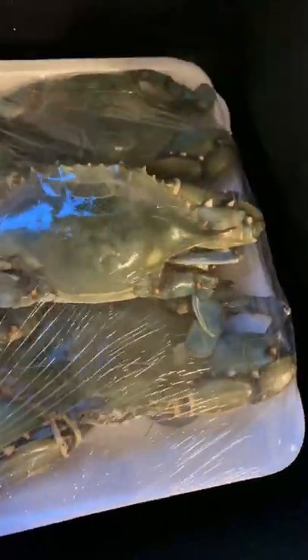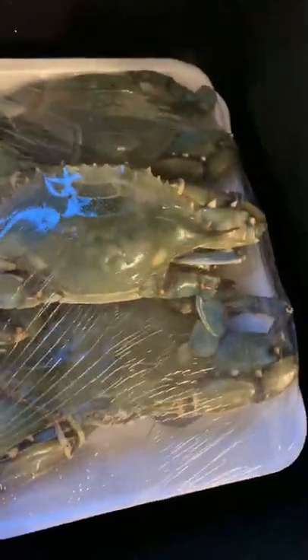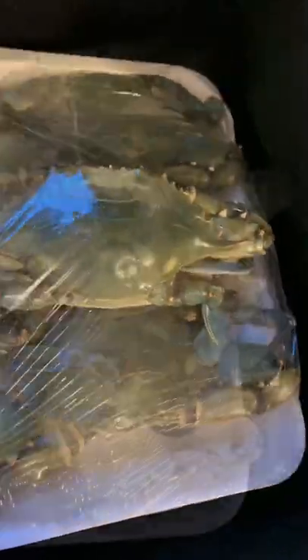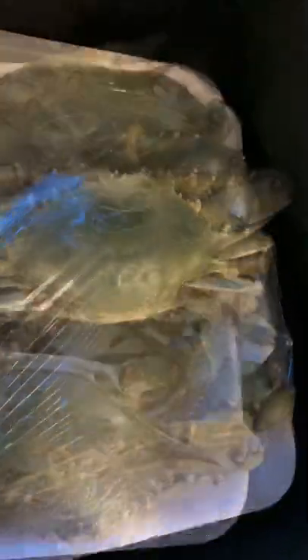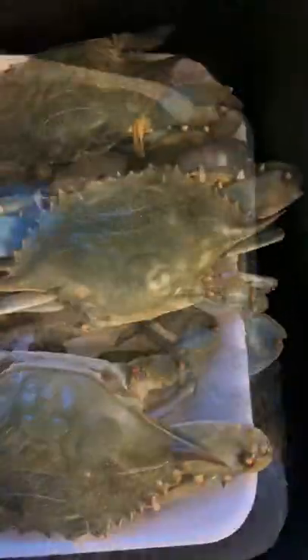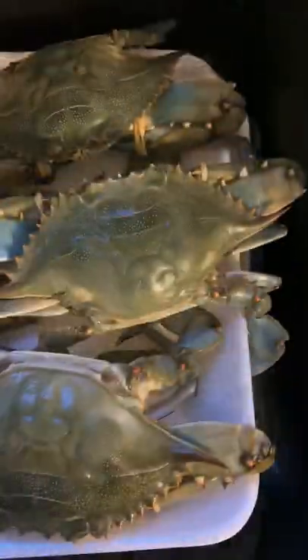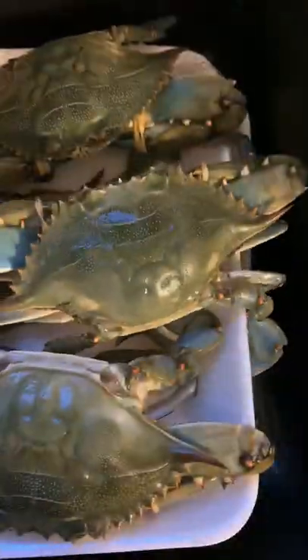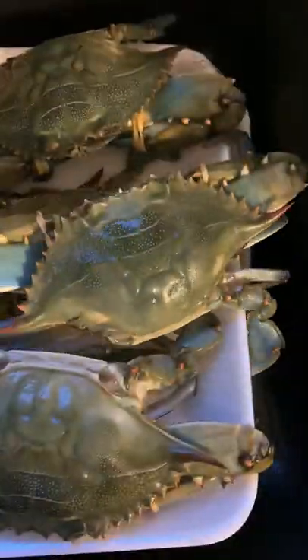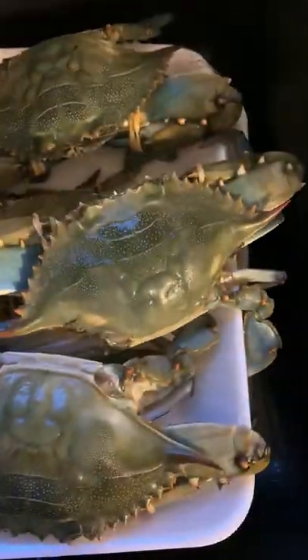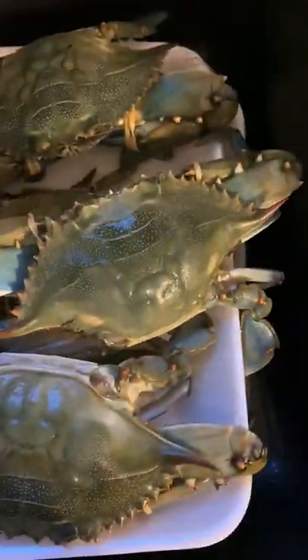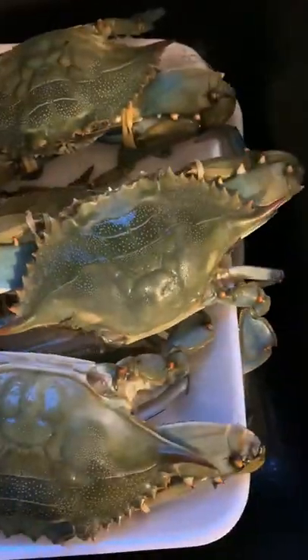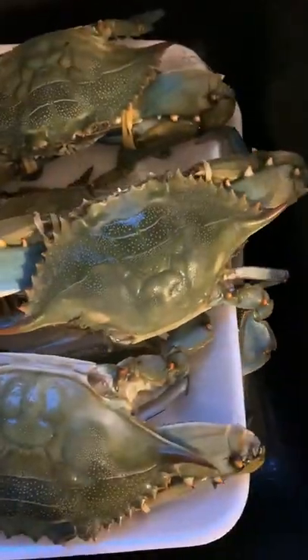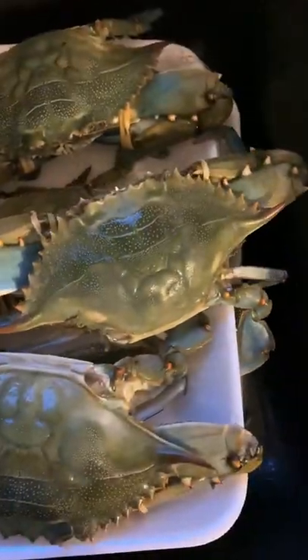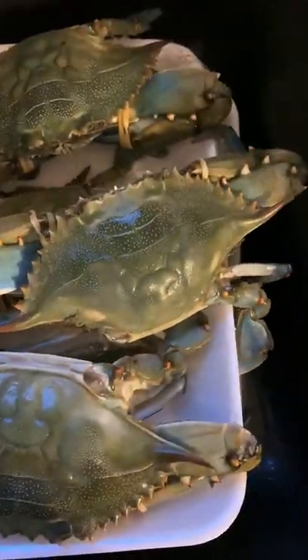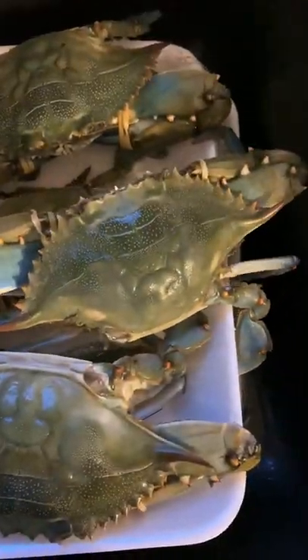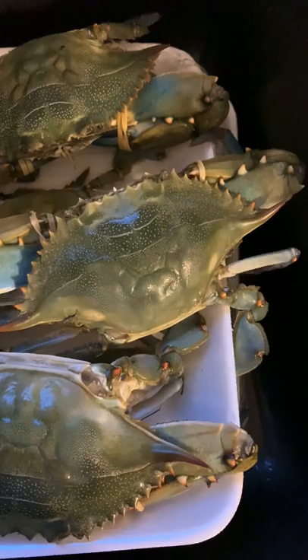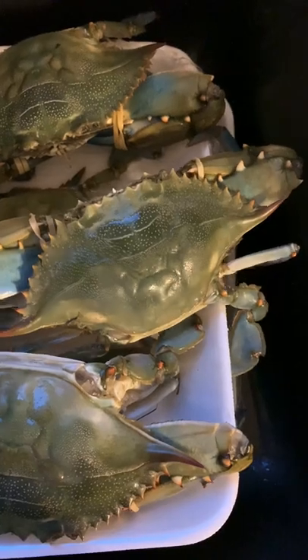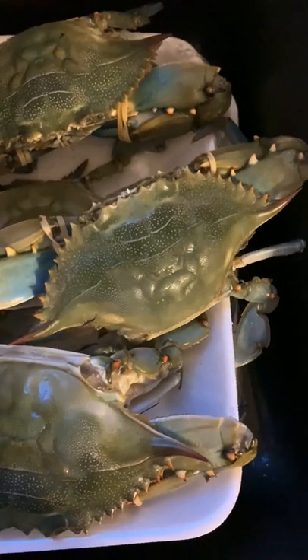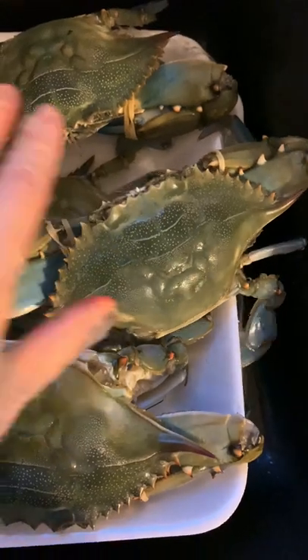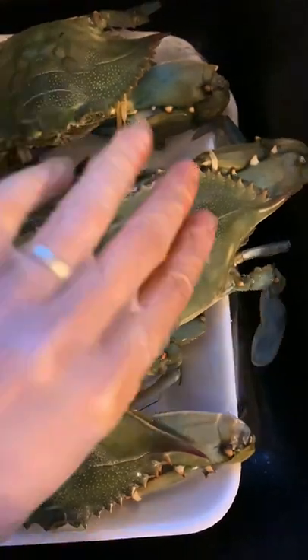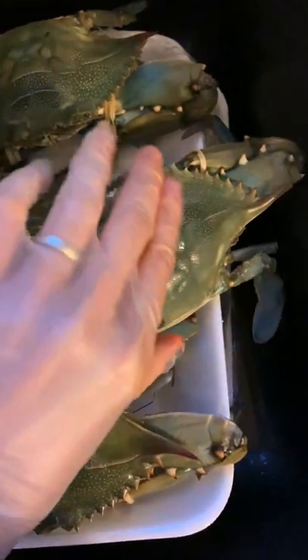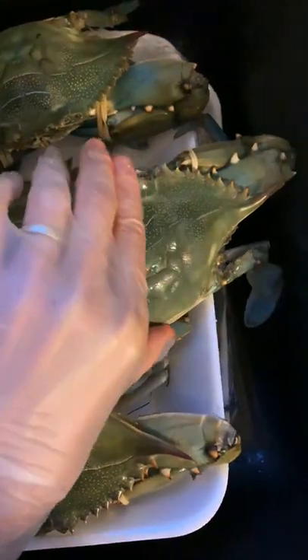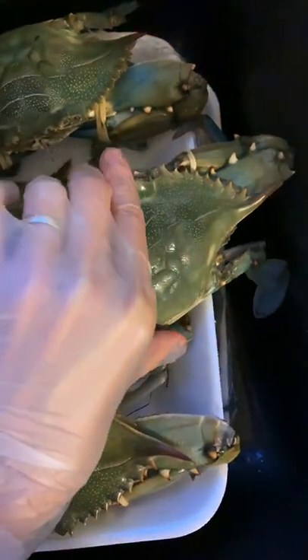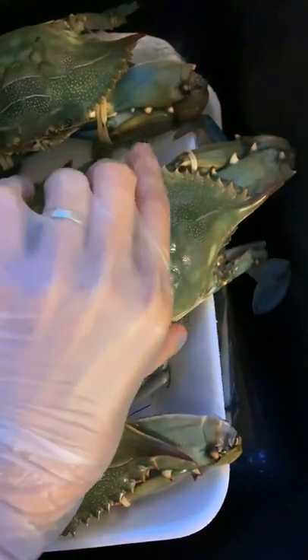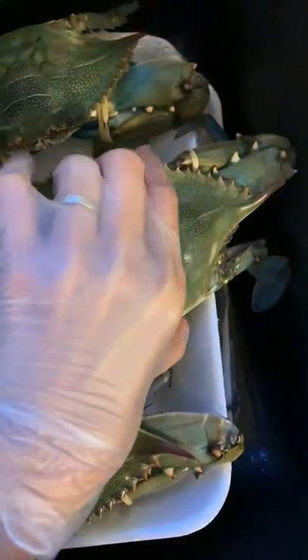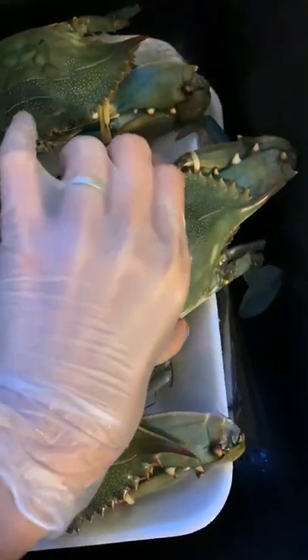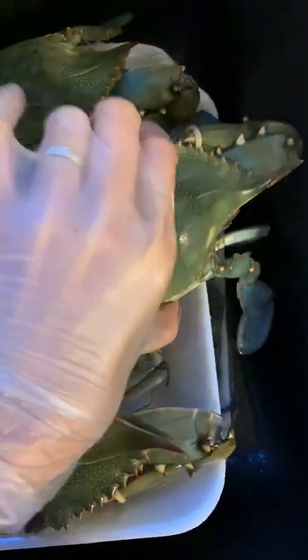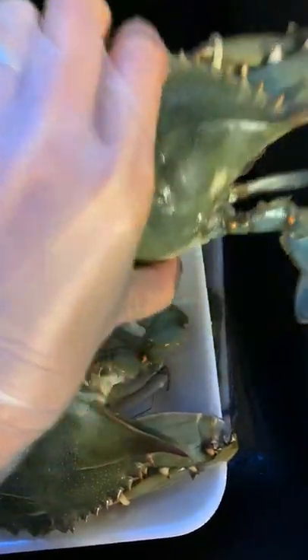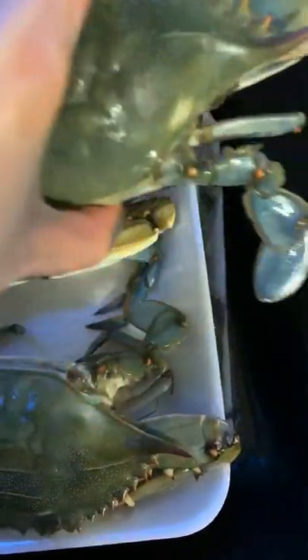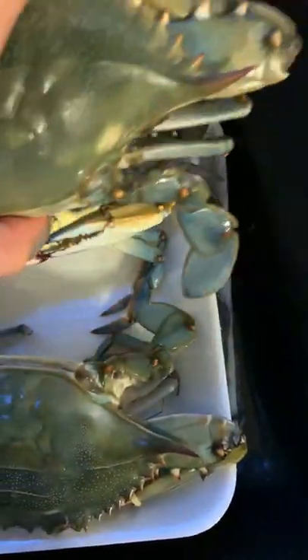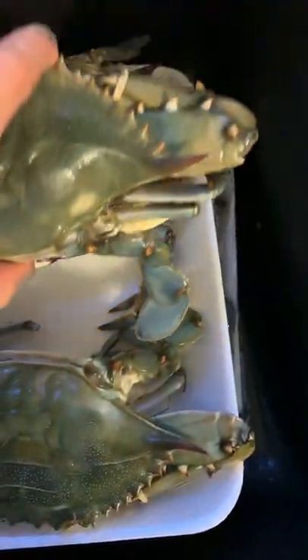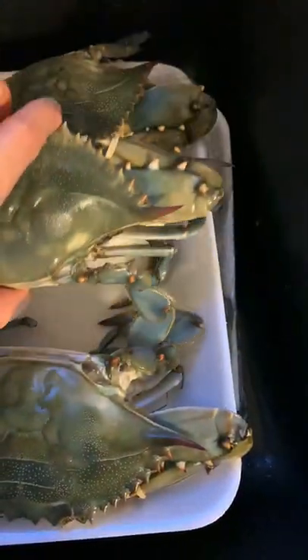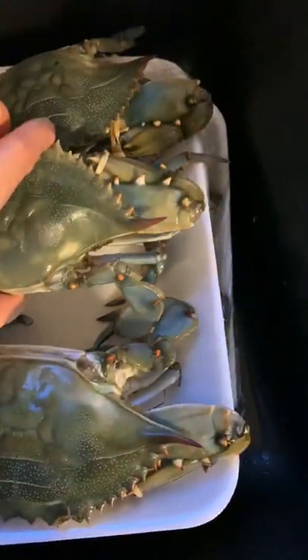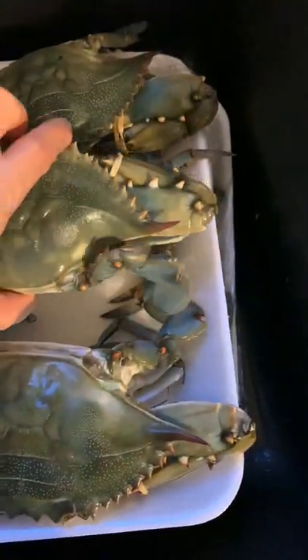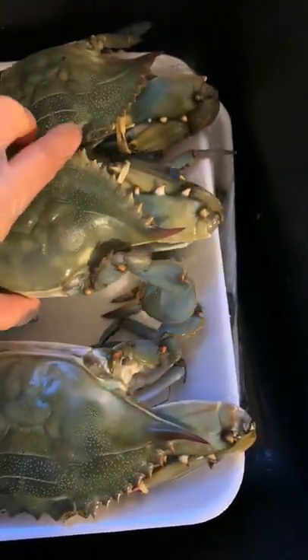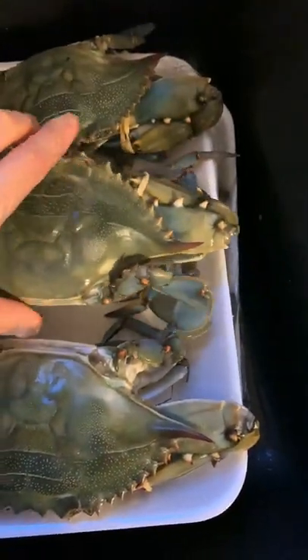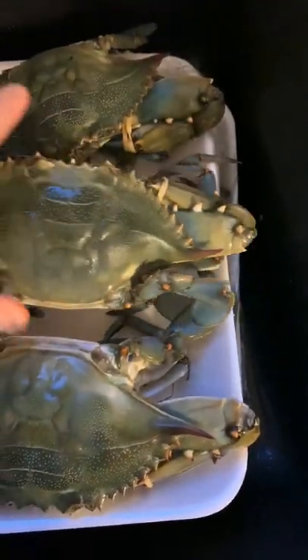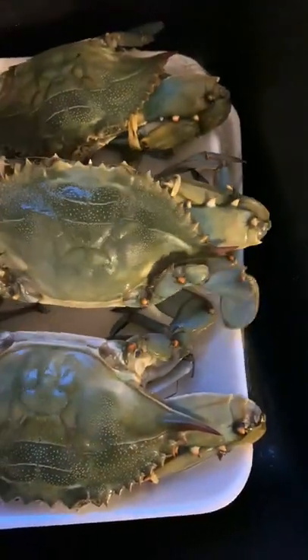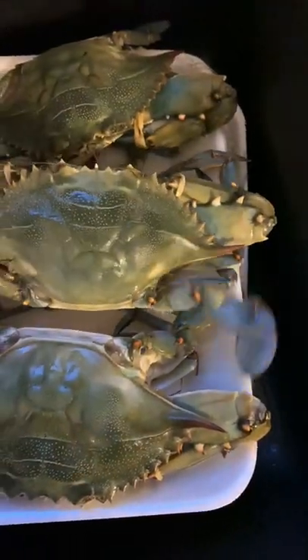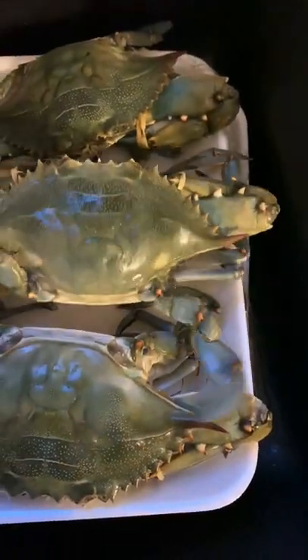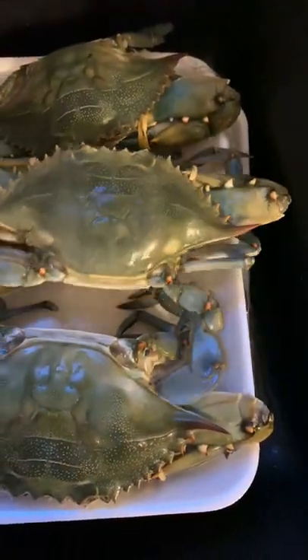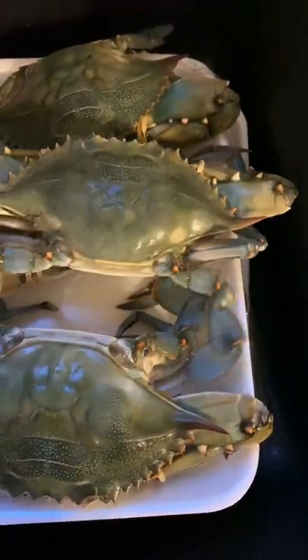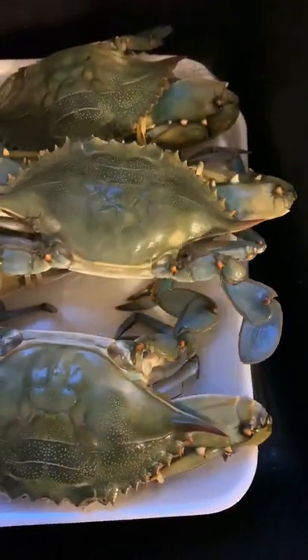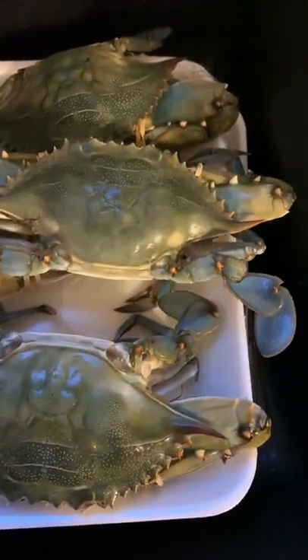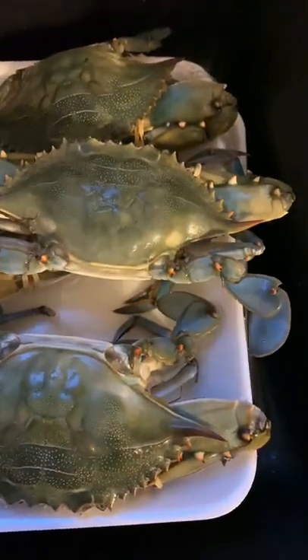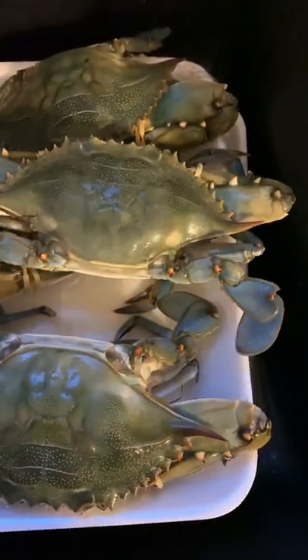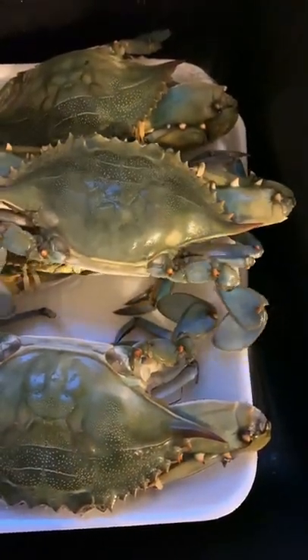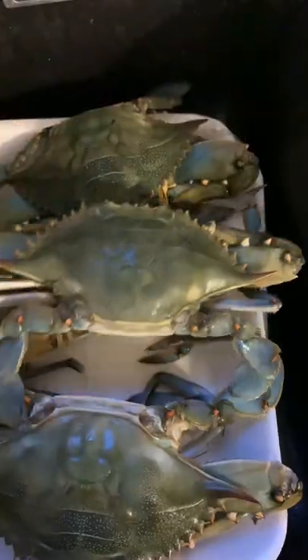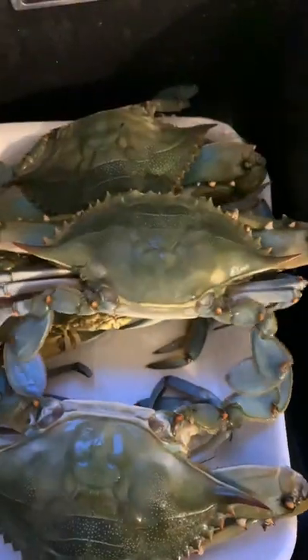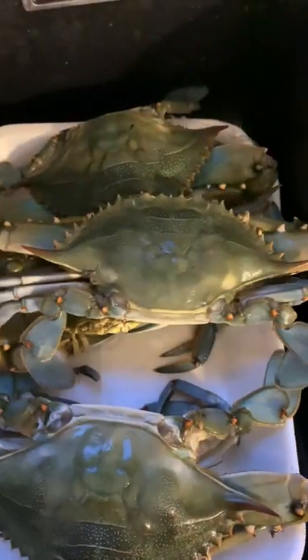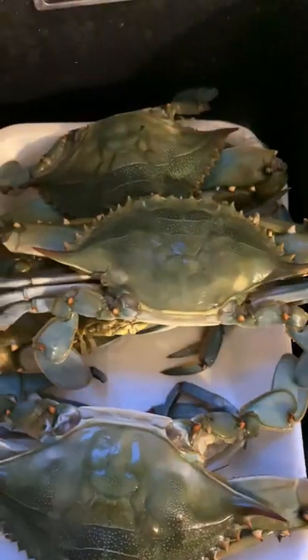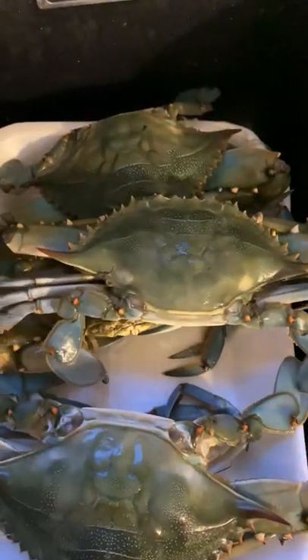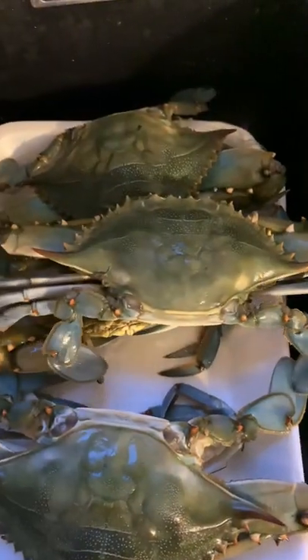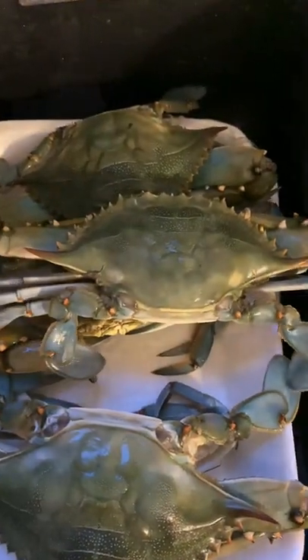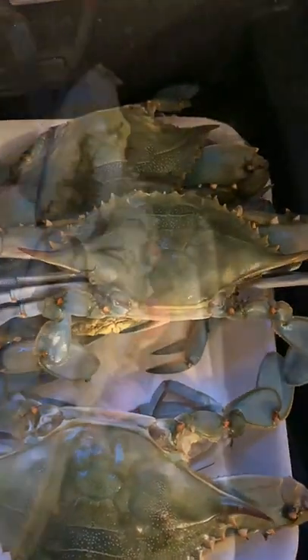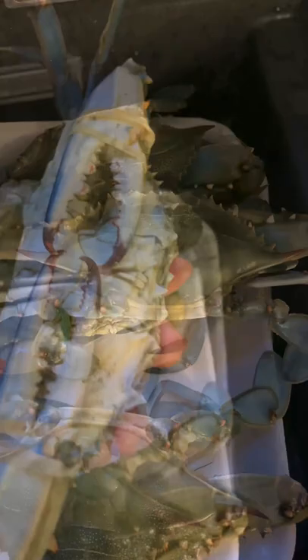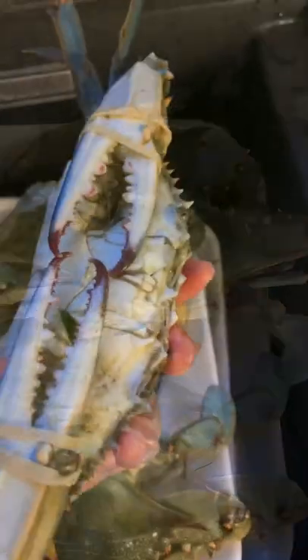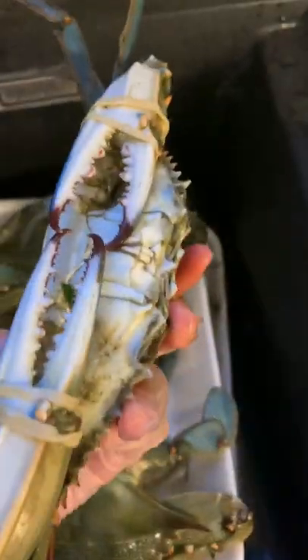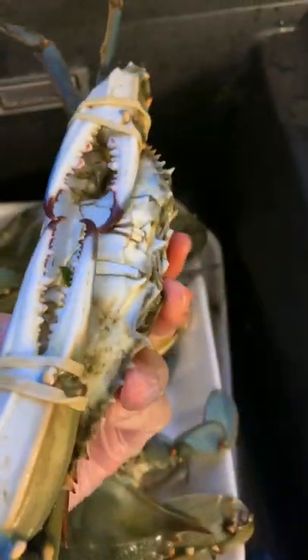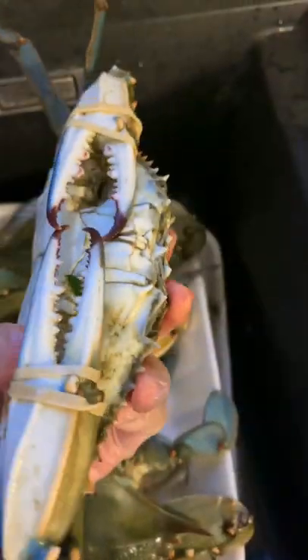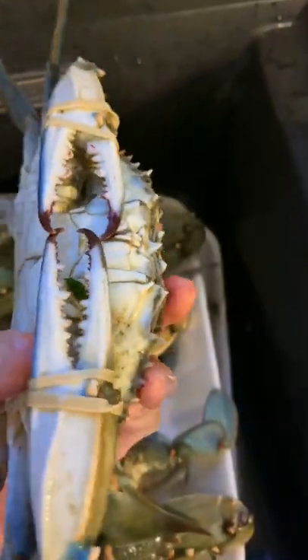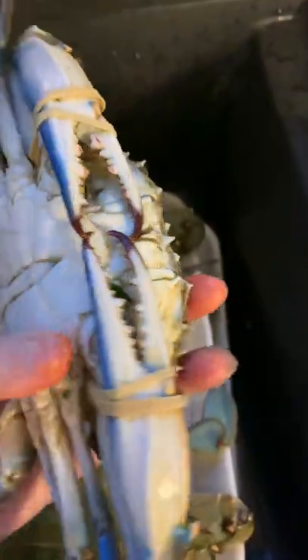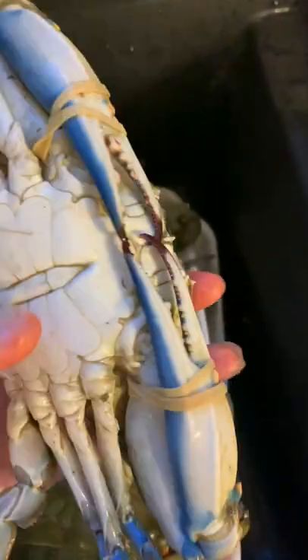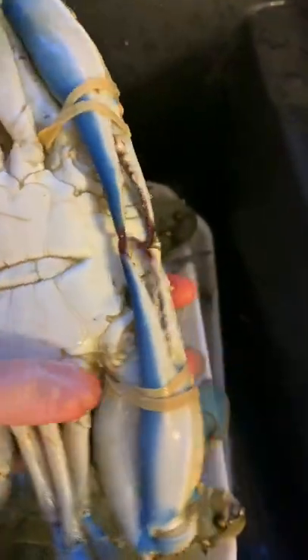These grubs are alive. They're moving. Maybe they want to go back to the sea.